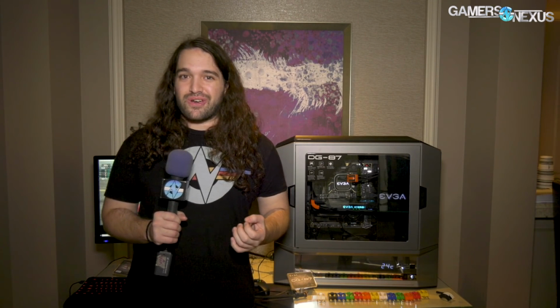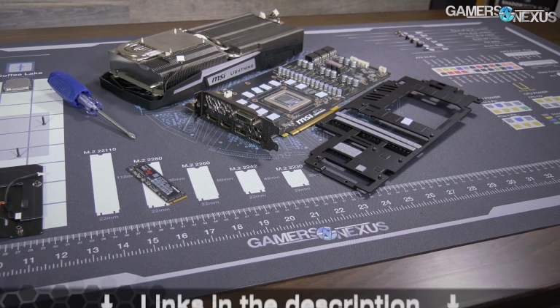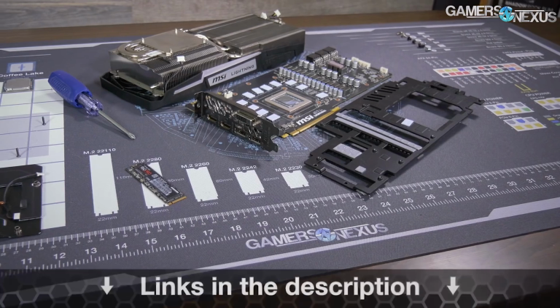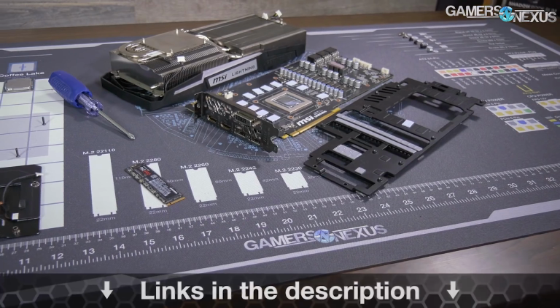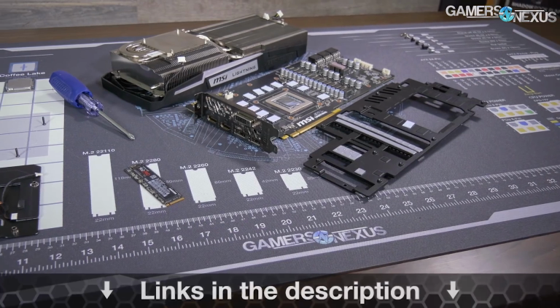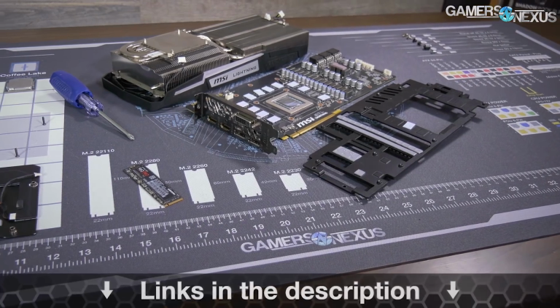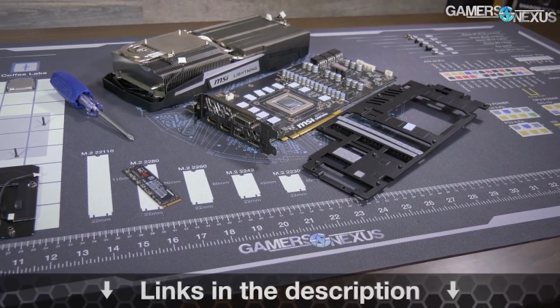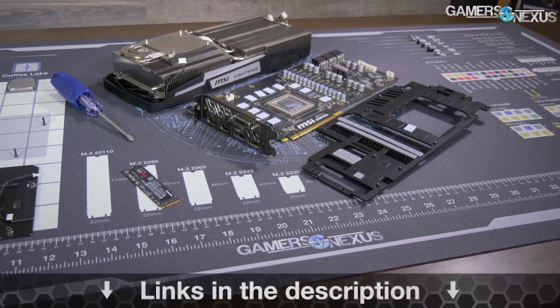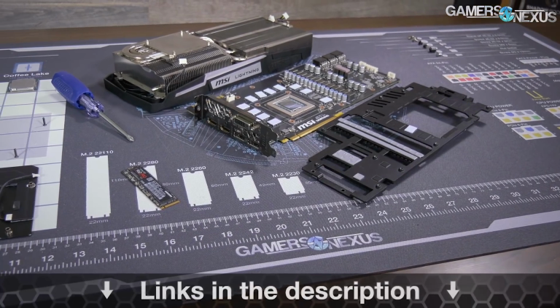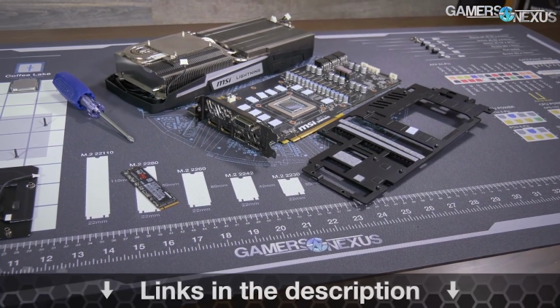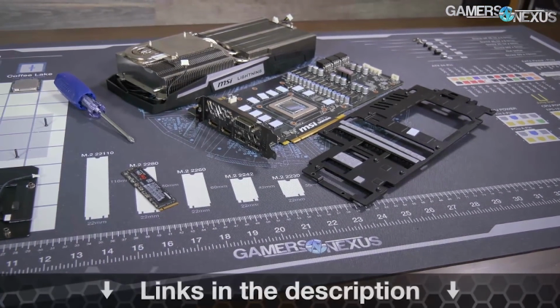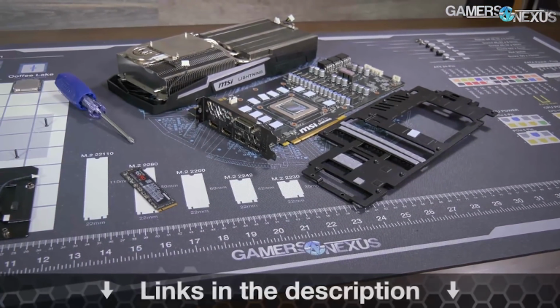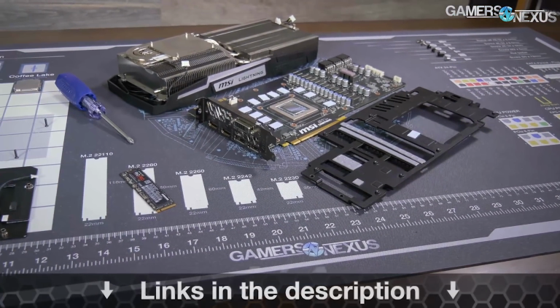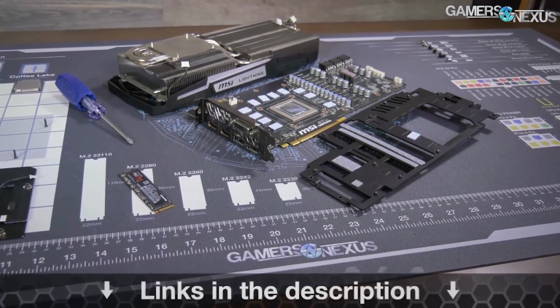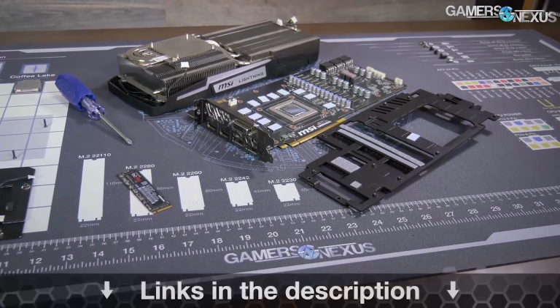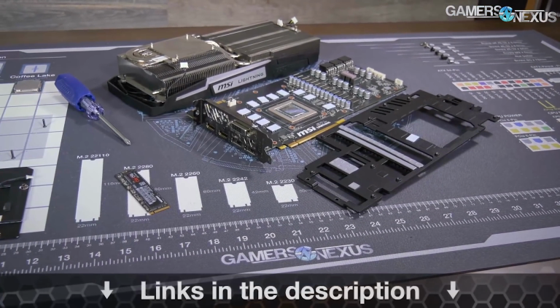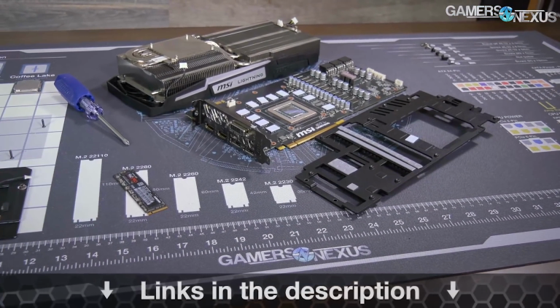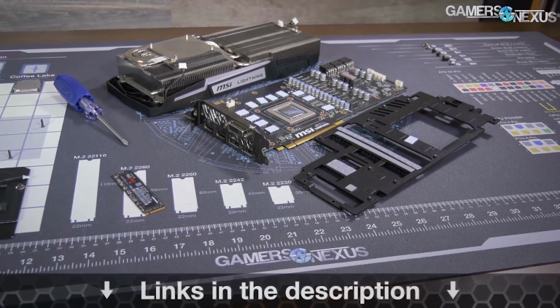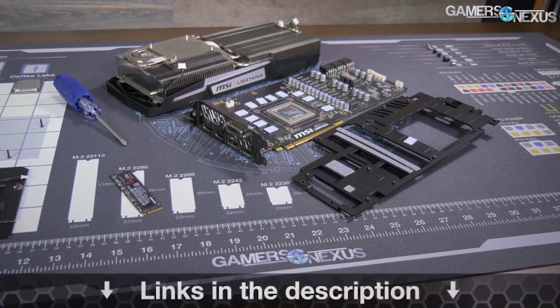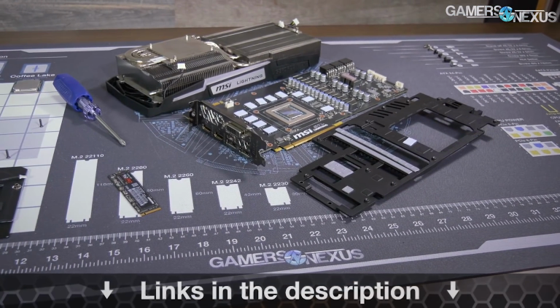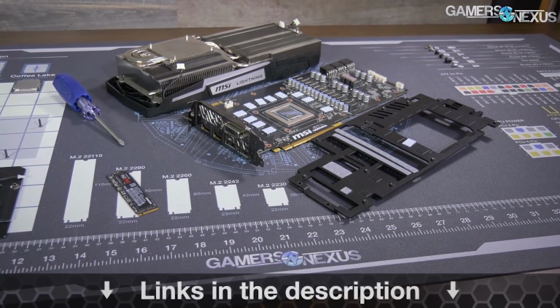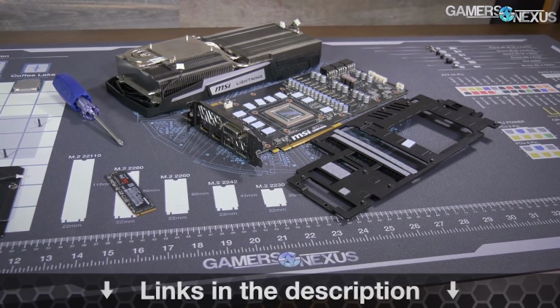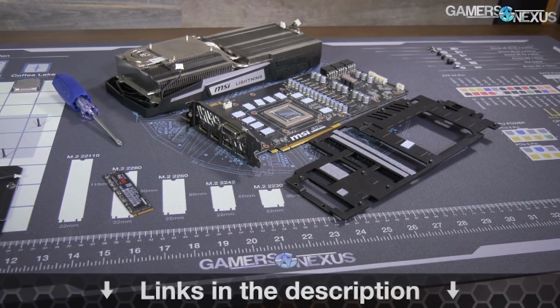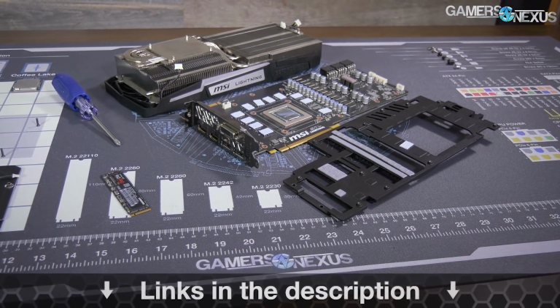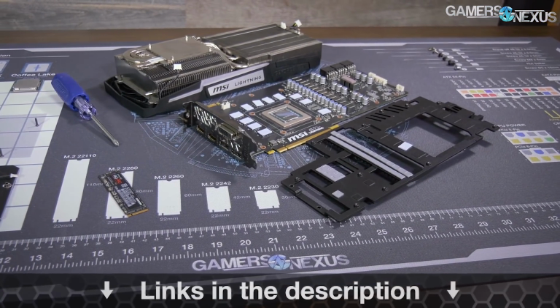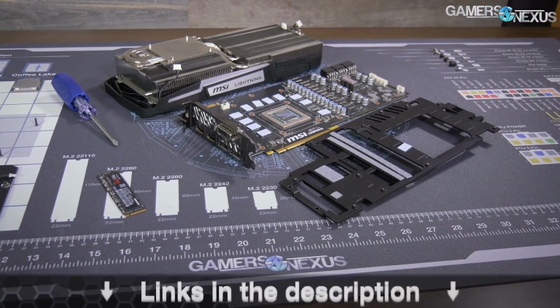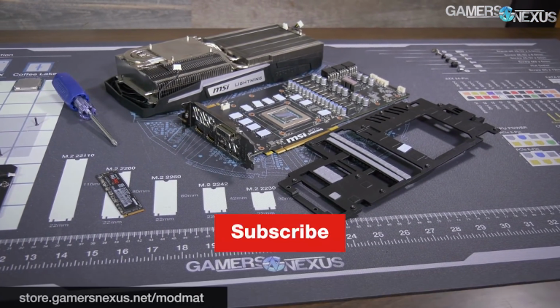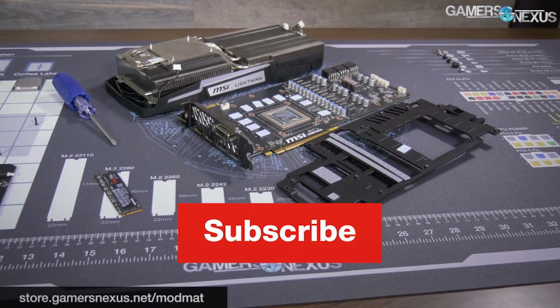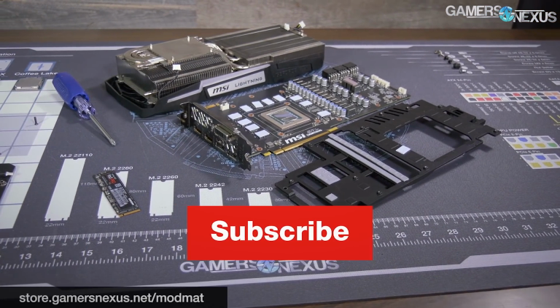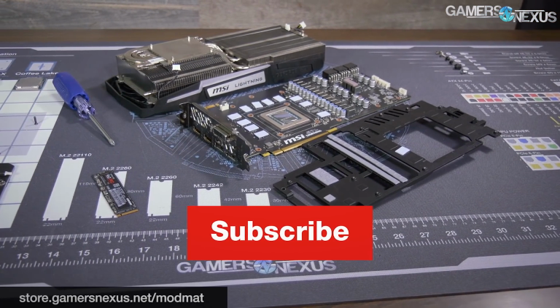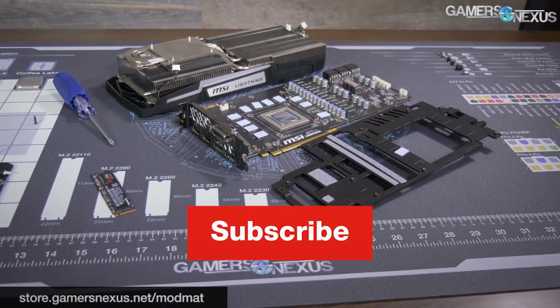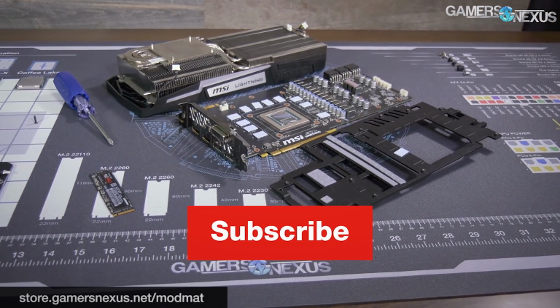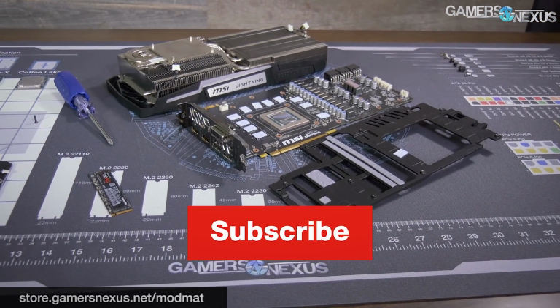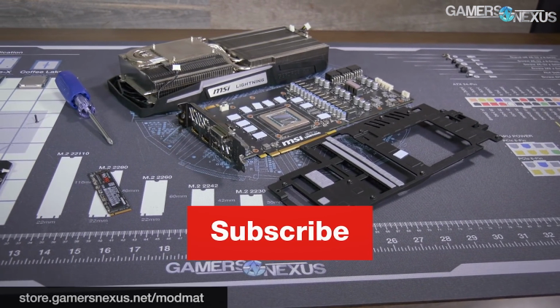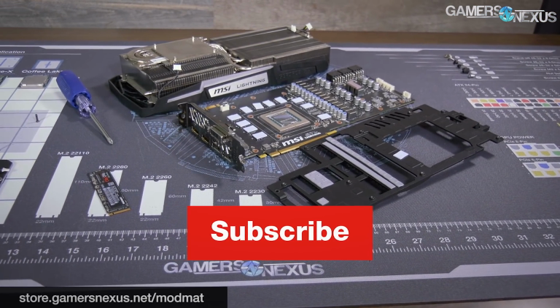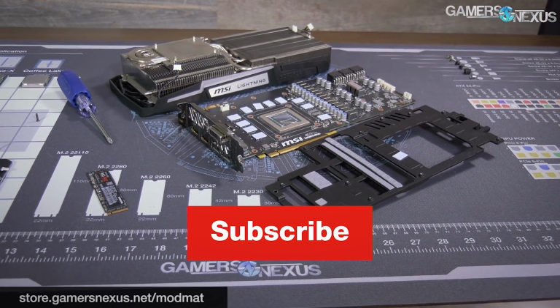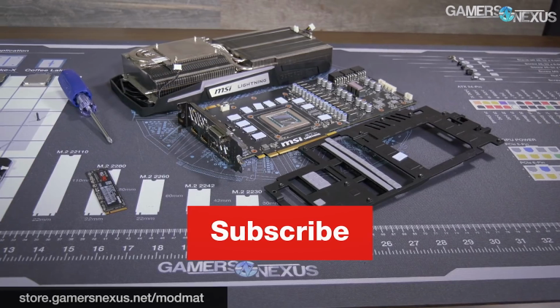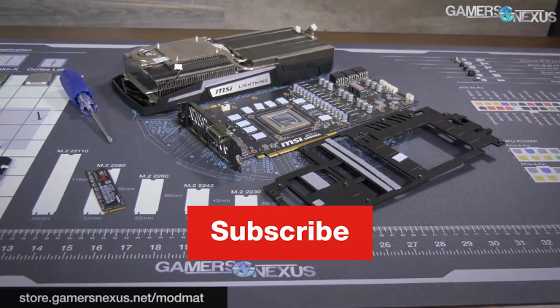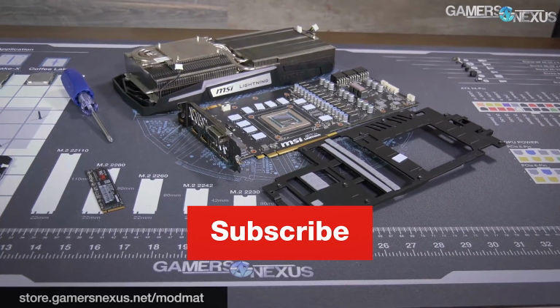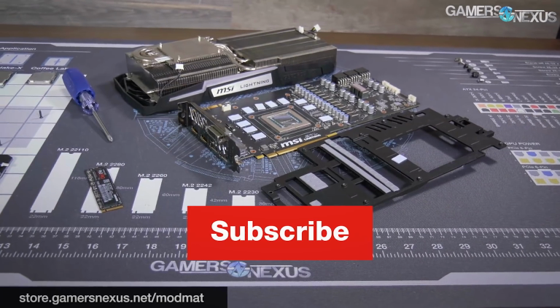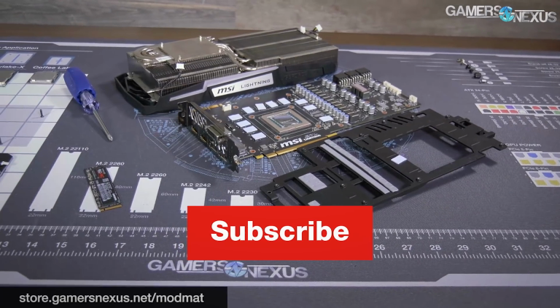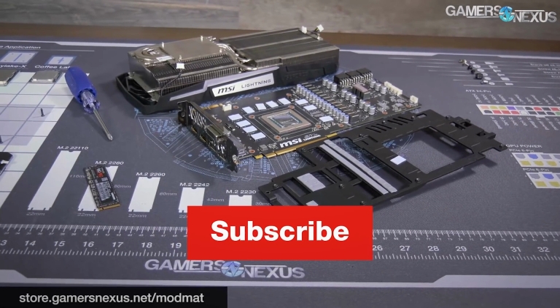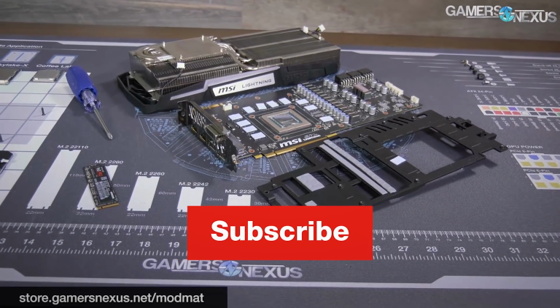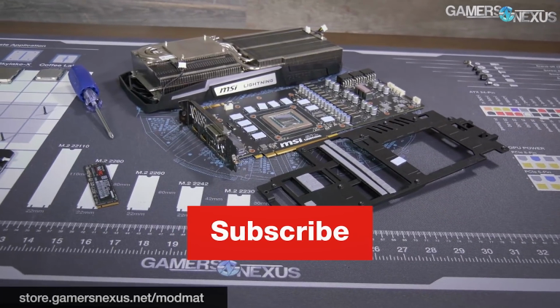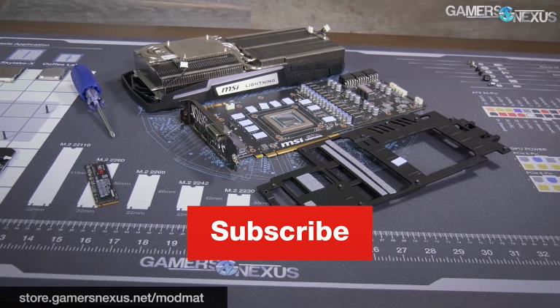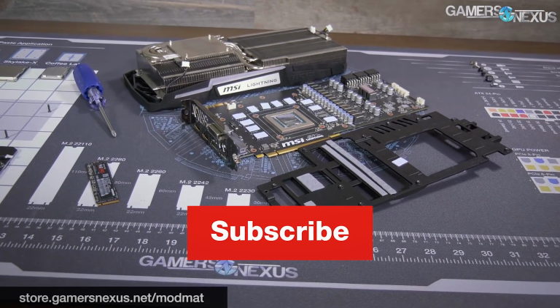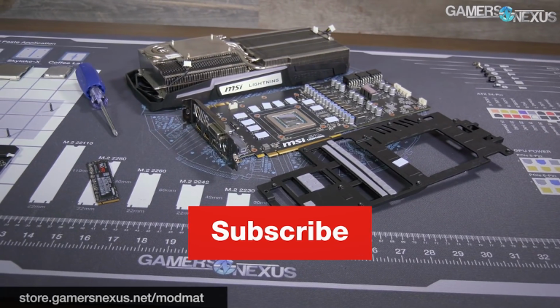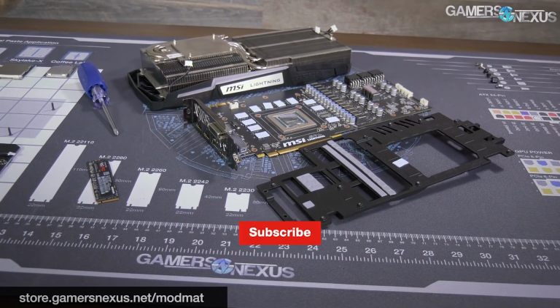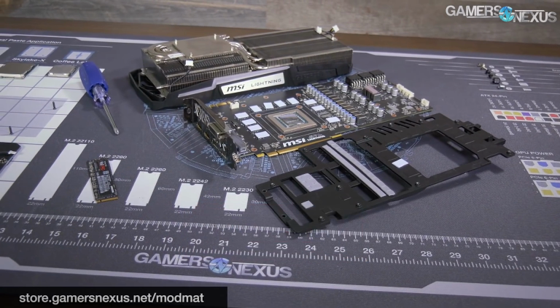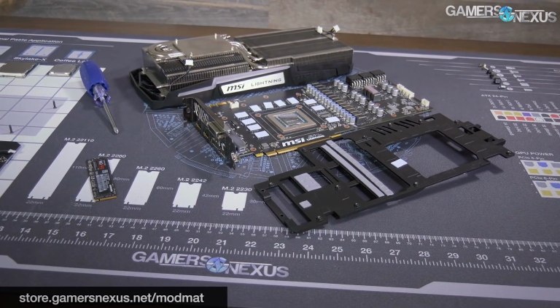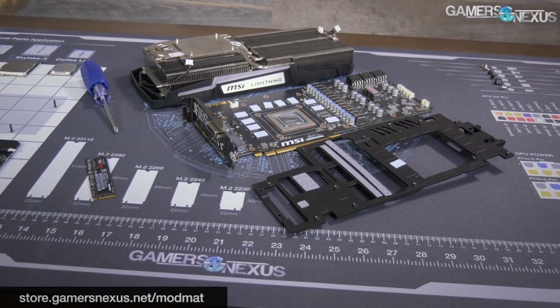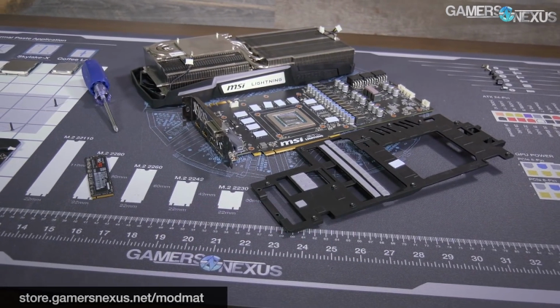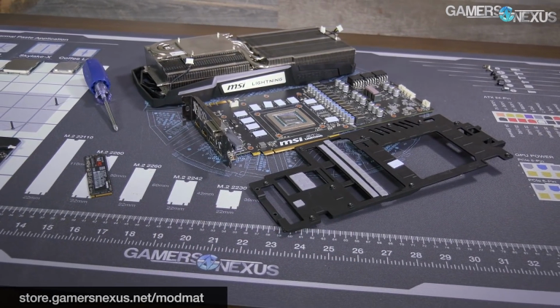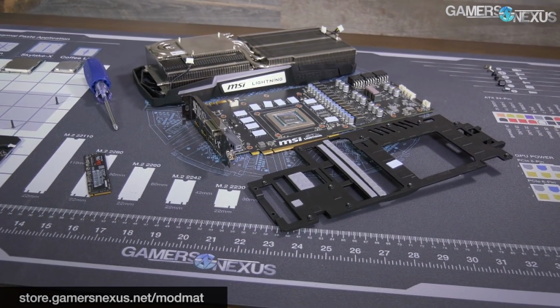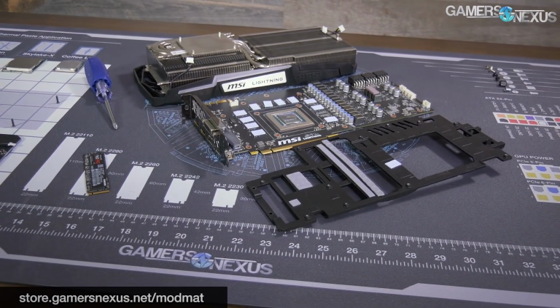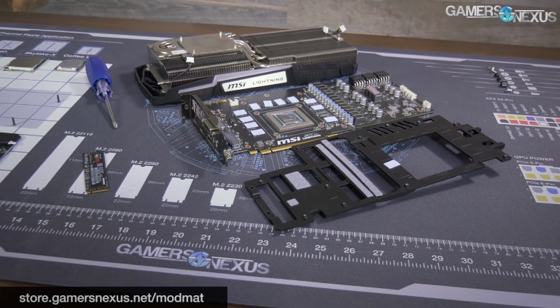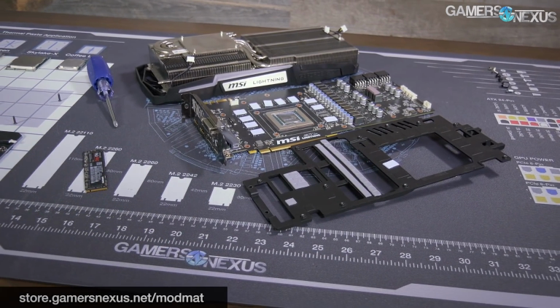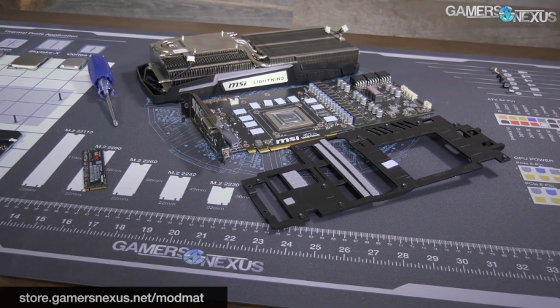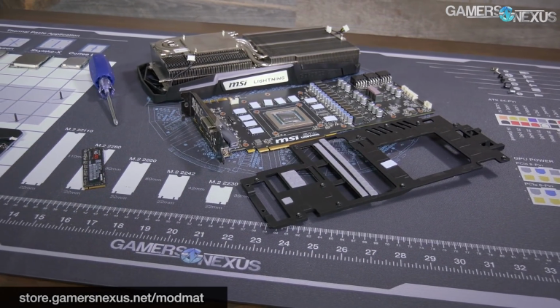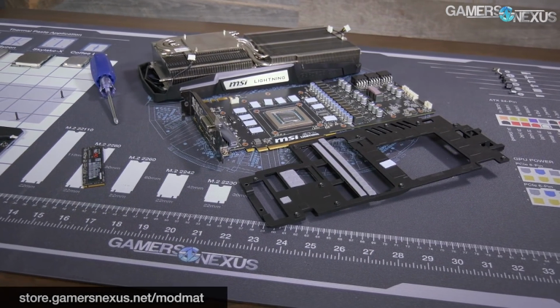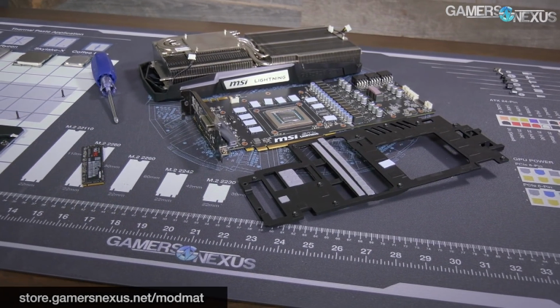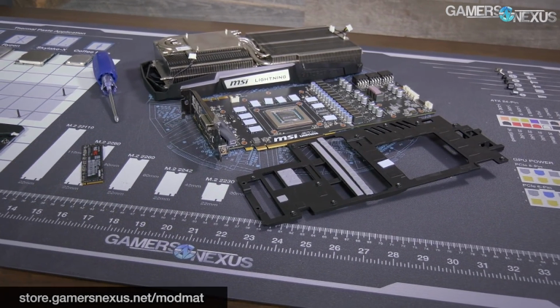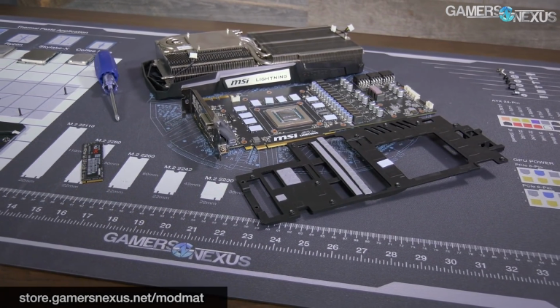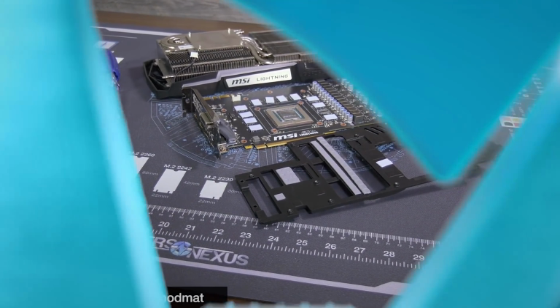So that's it for this one. You can subscribe for more, and as always Patreon.com/GamersNexus to help us out directly. Thank you for watching — I'll see you all next time.